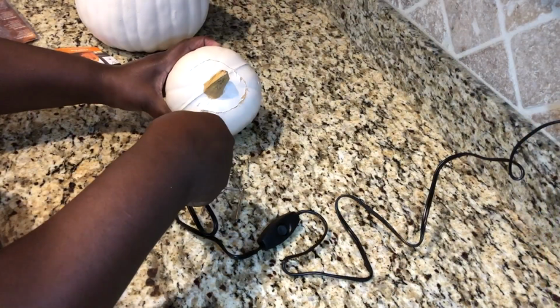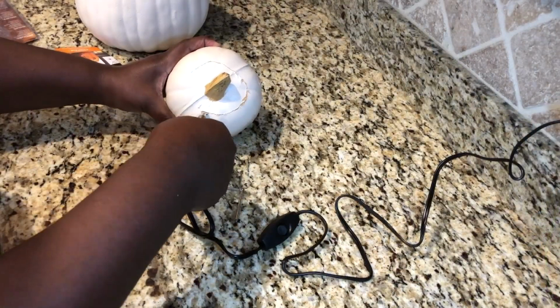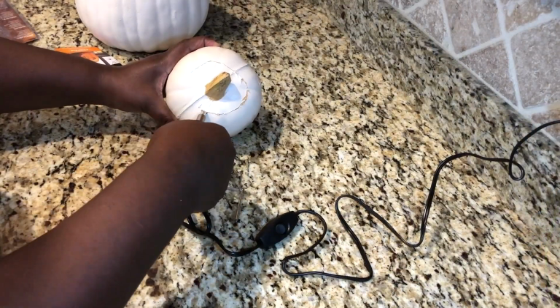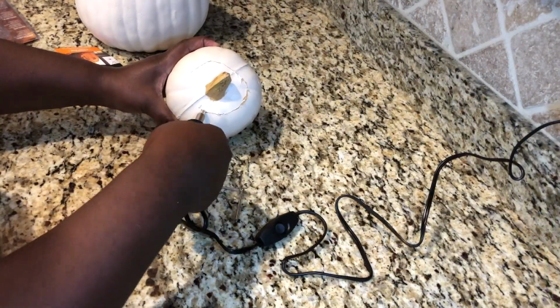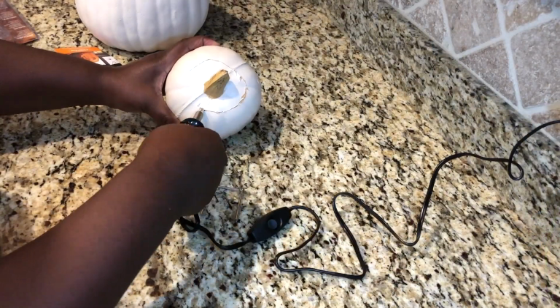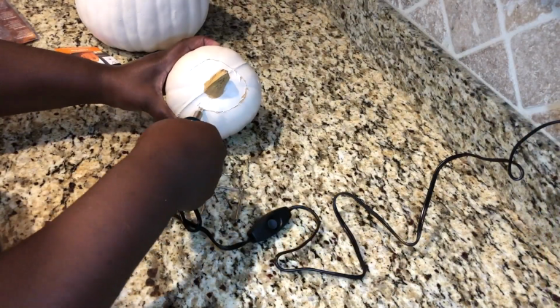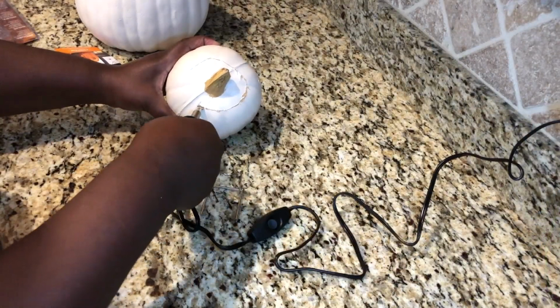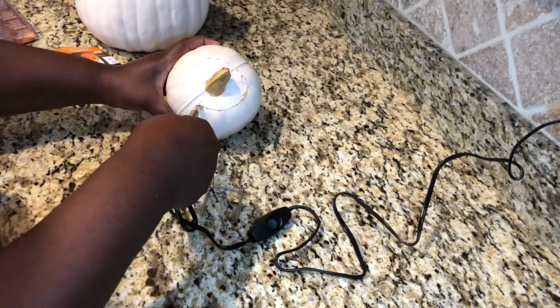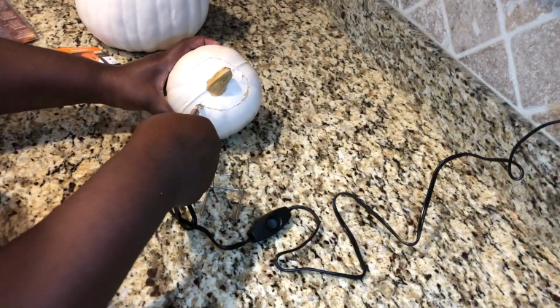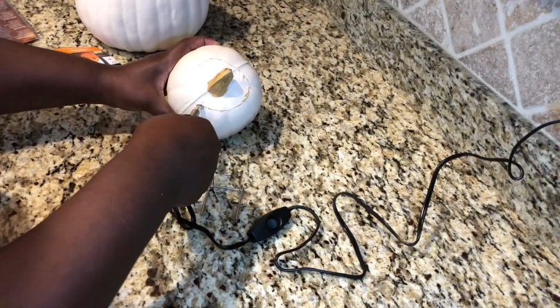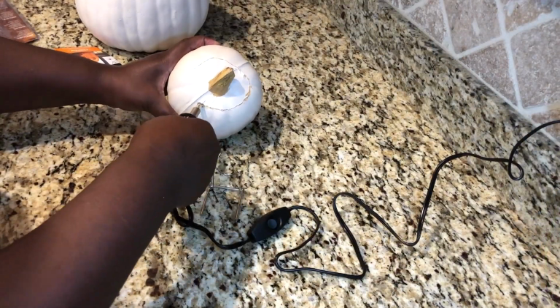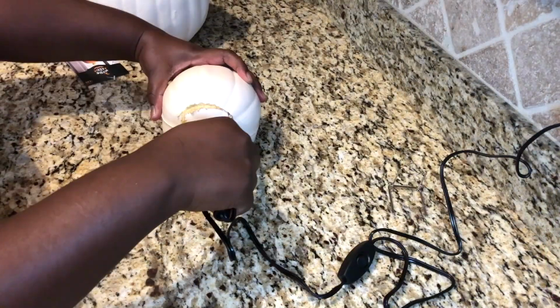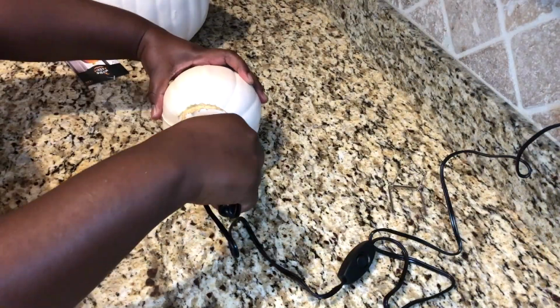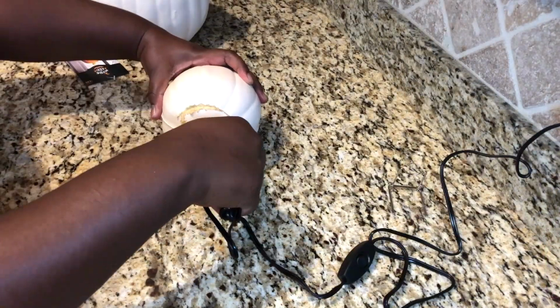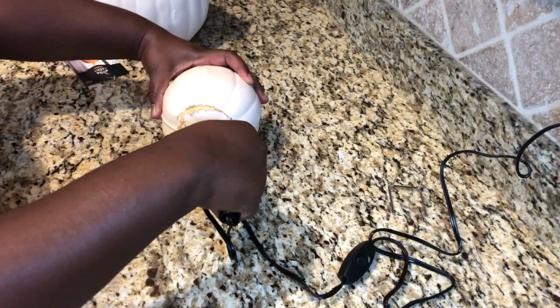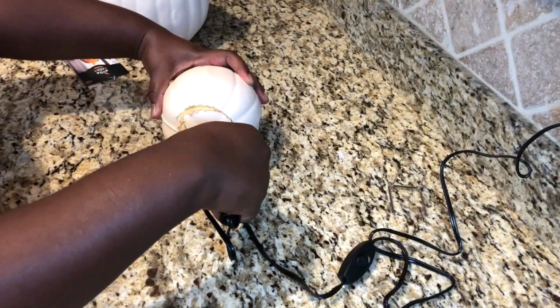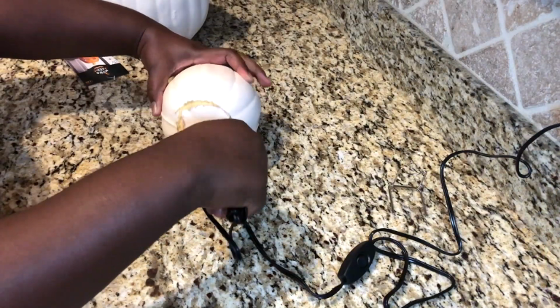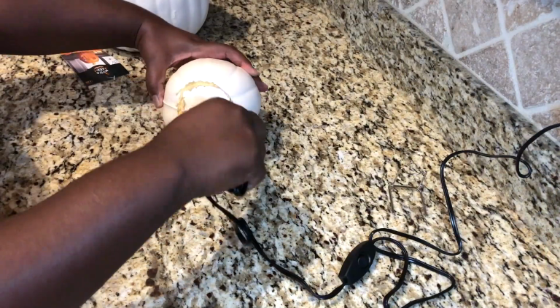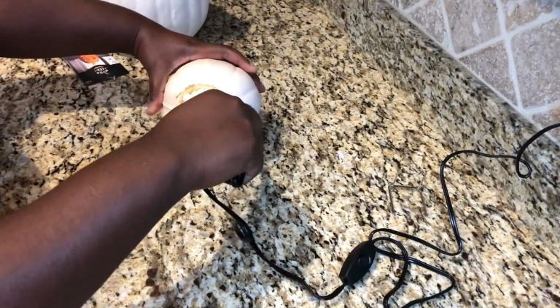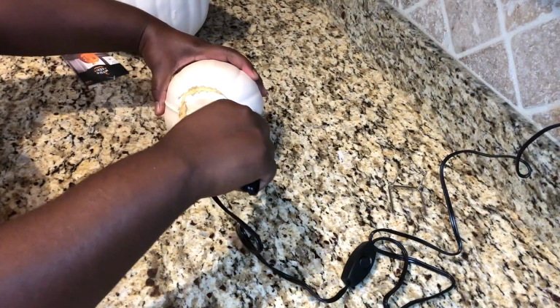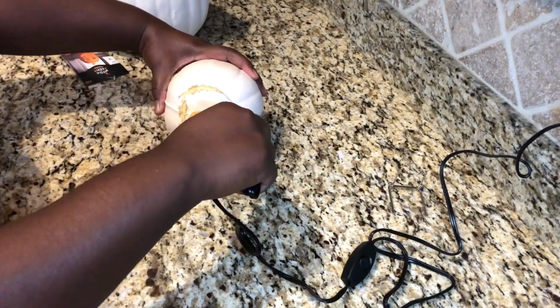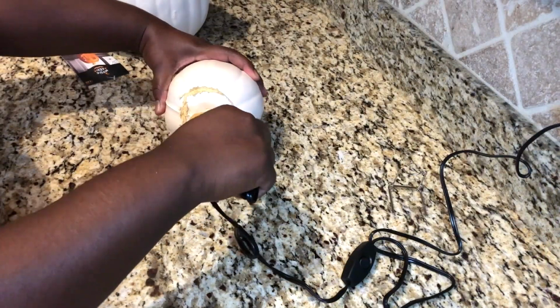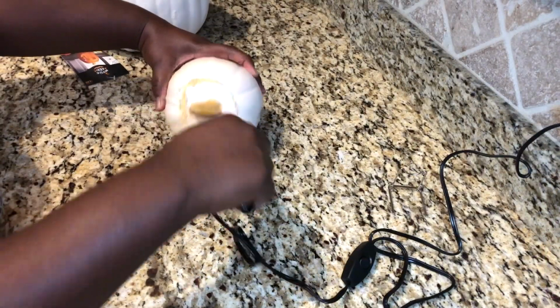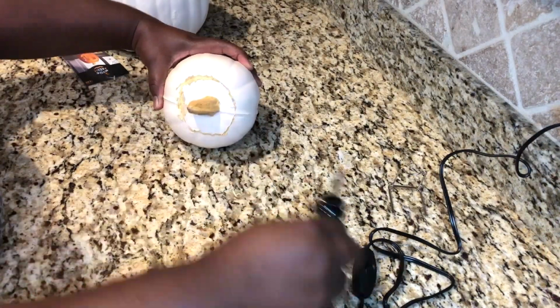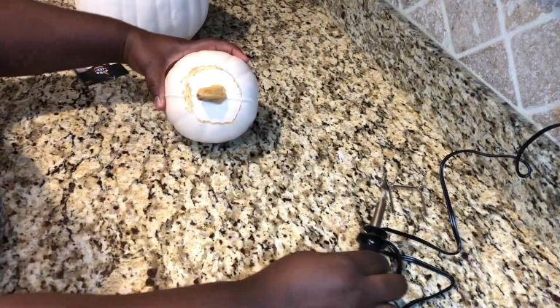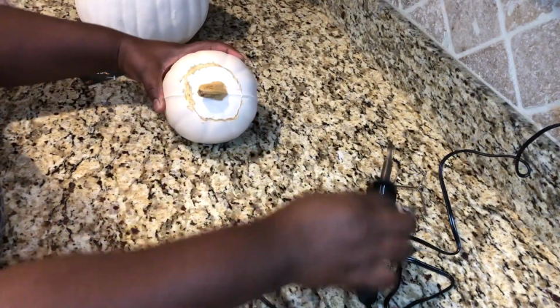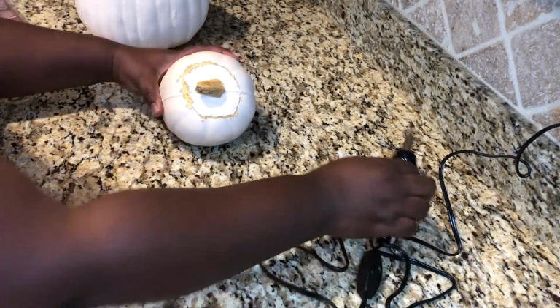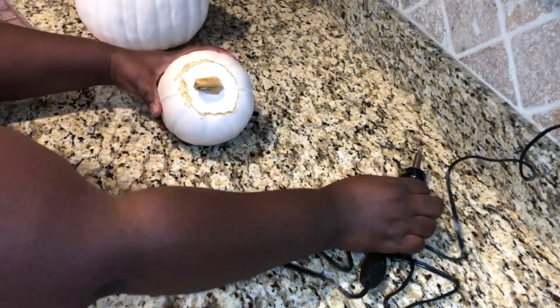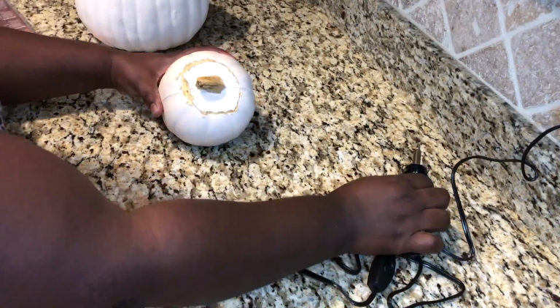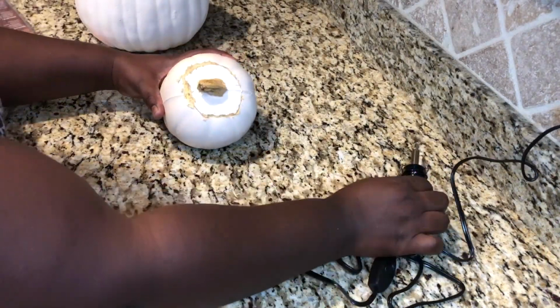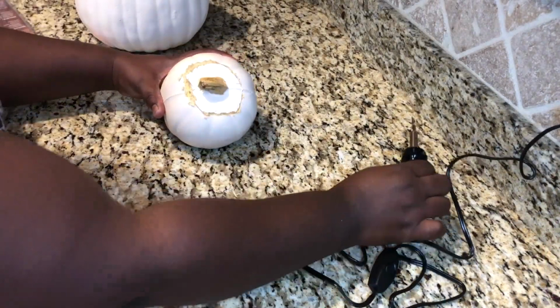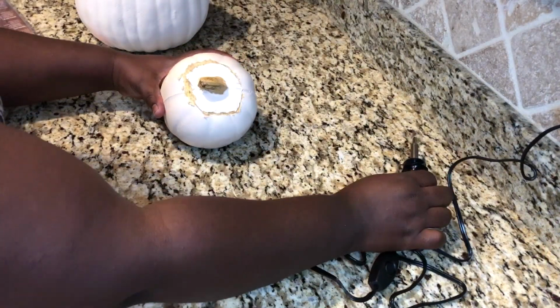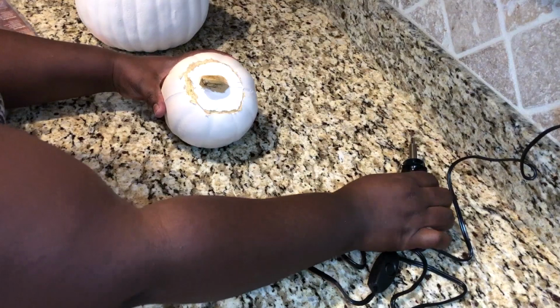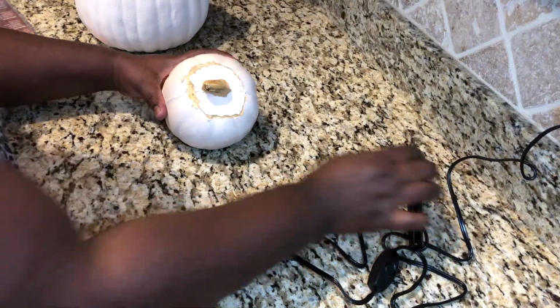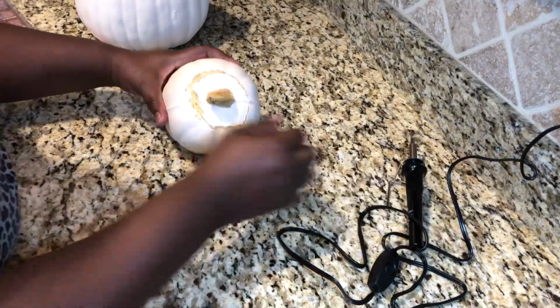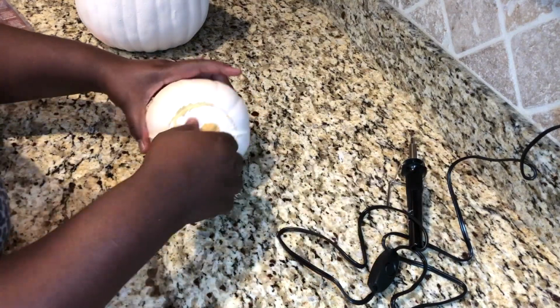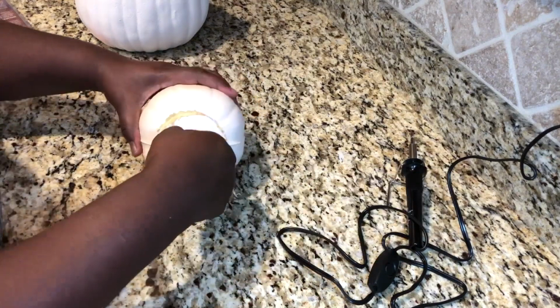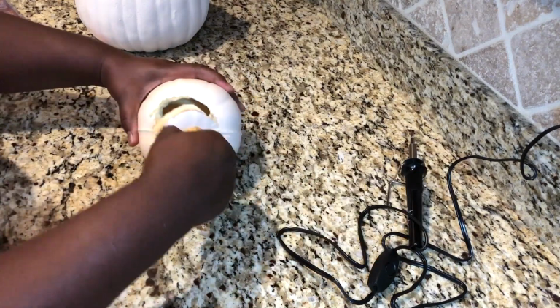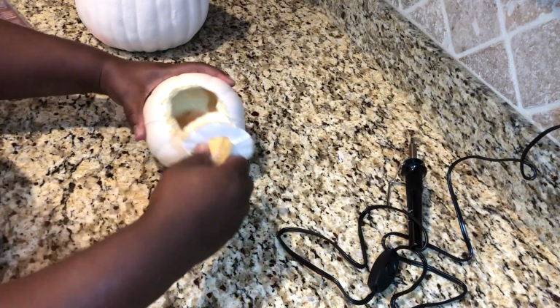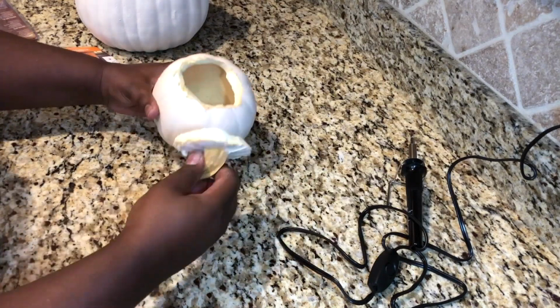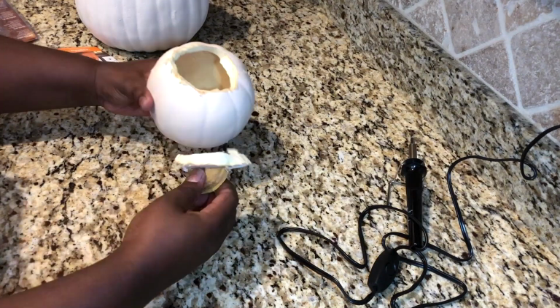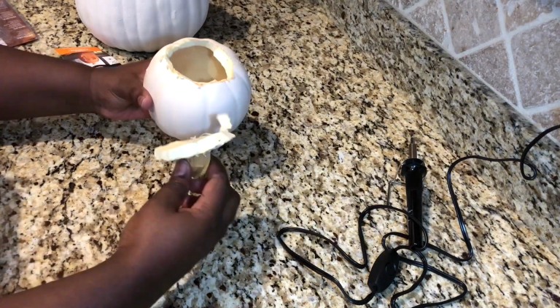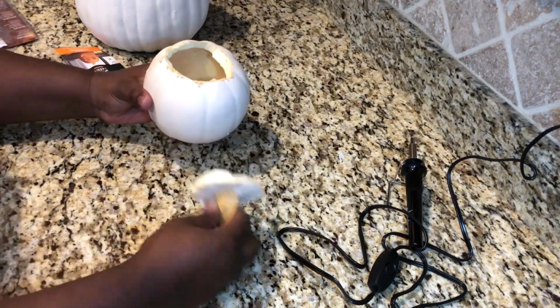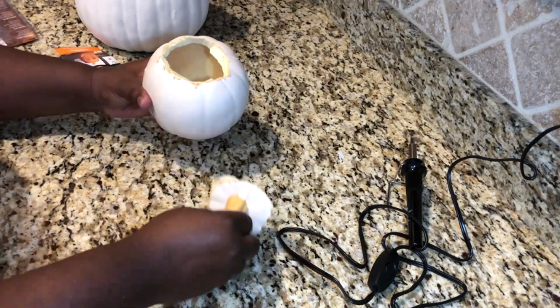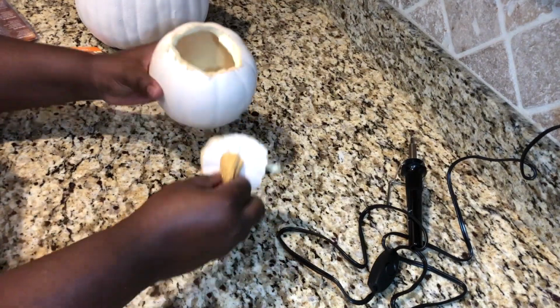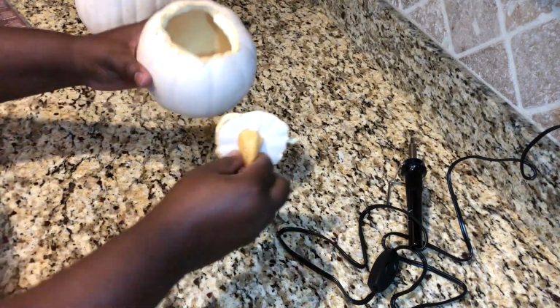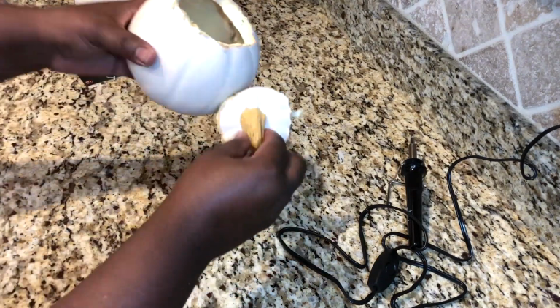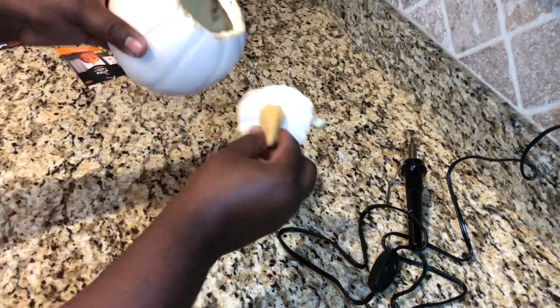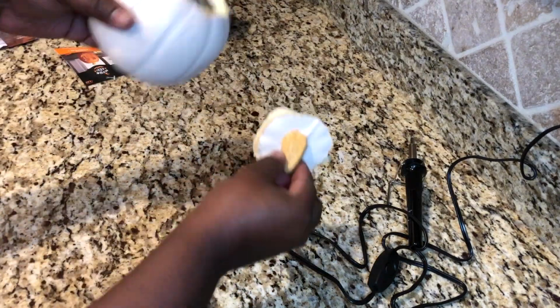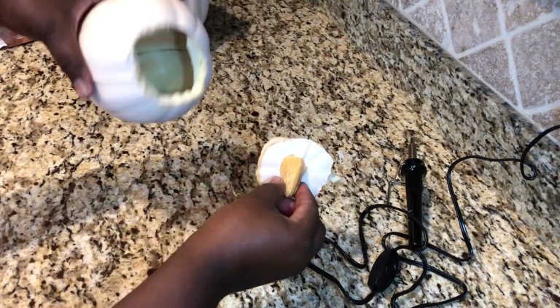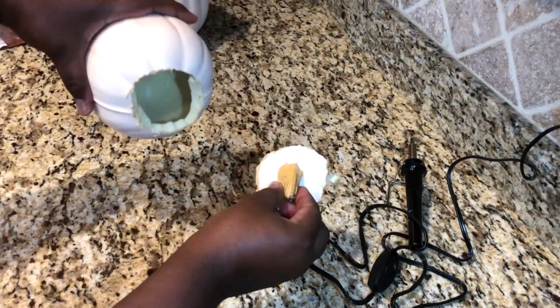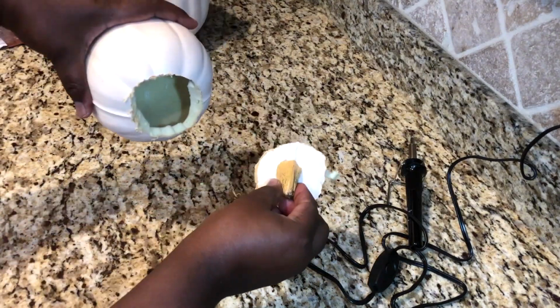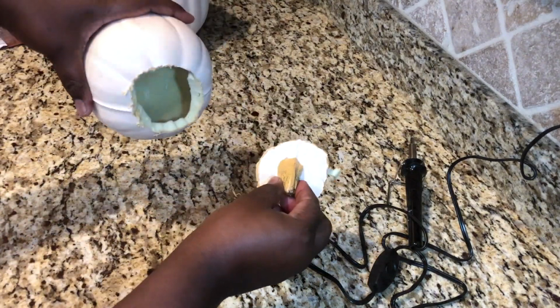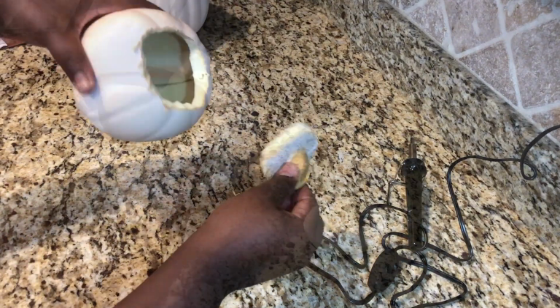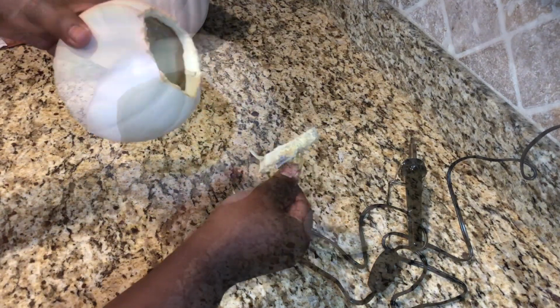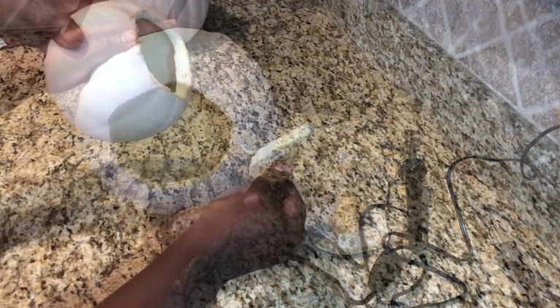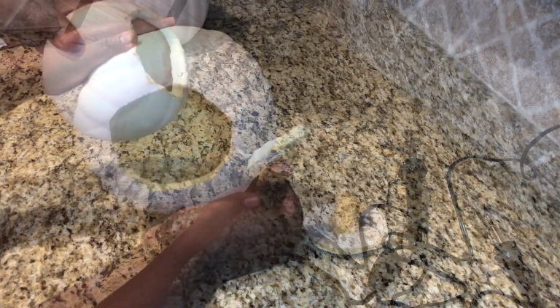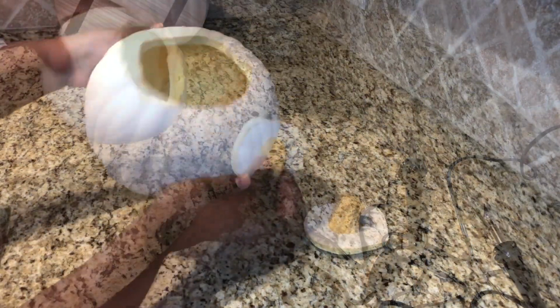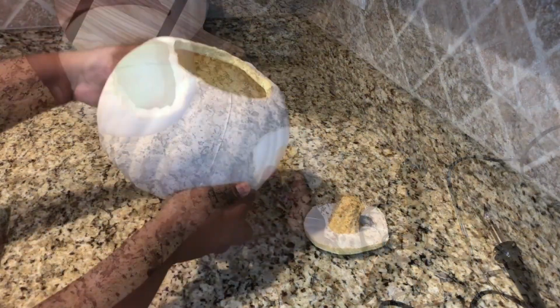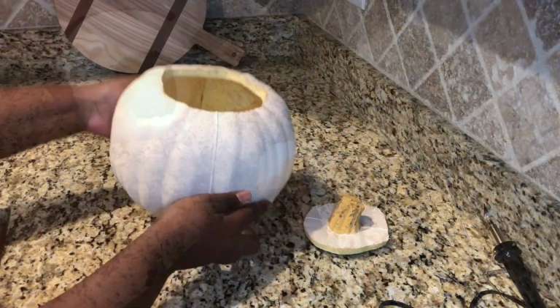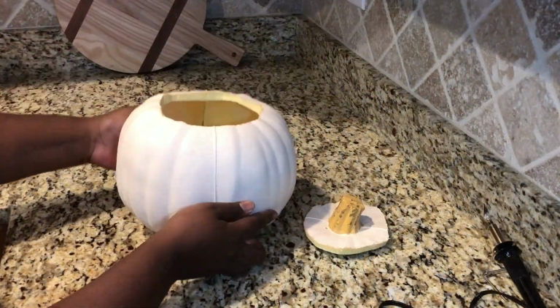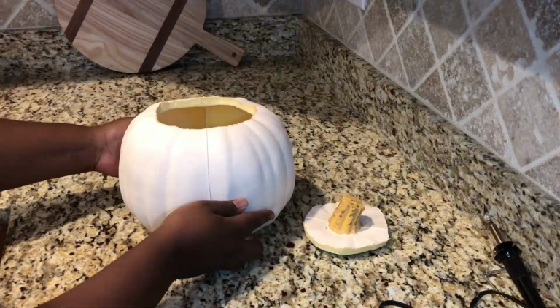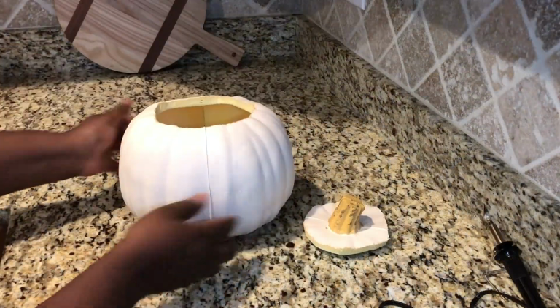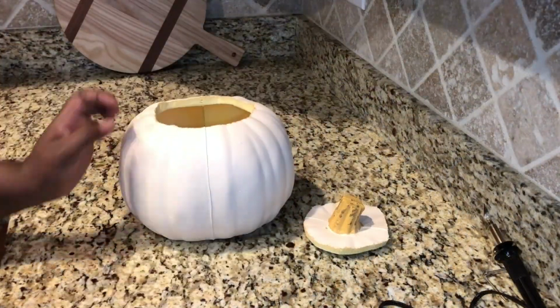I also use it on the smaller pumpkin as well — no issues, no mess, no fuss.